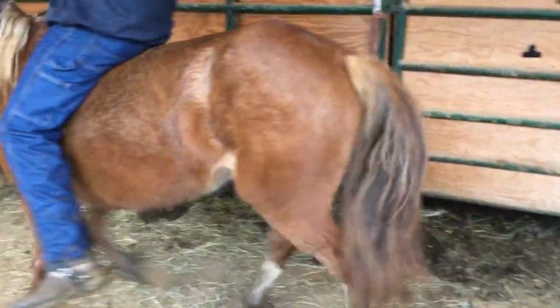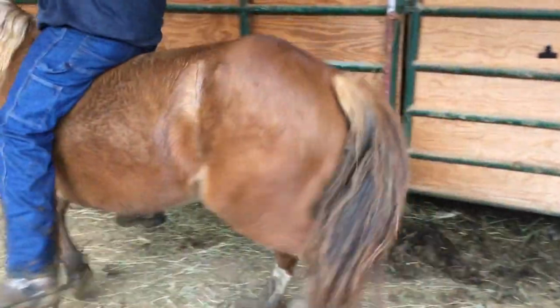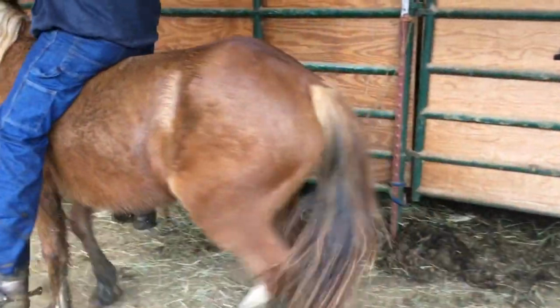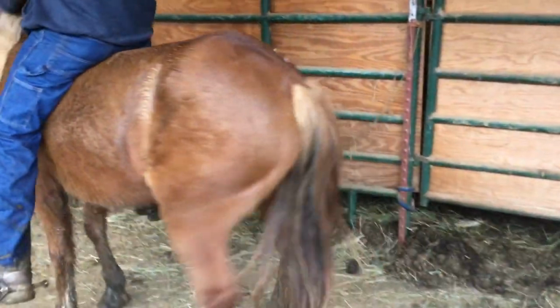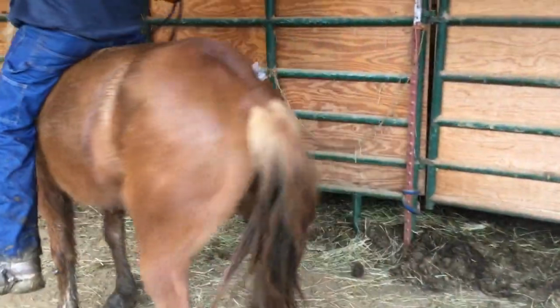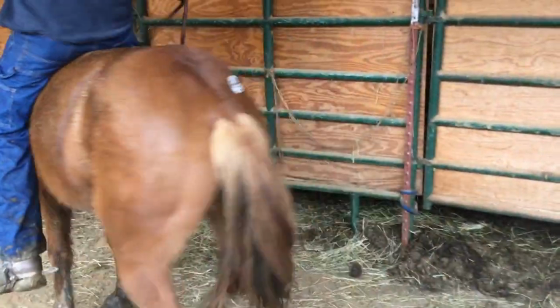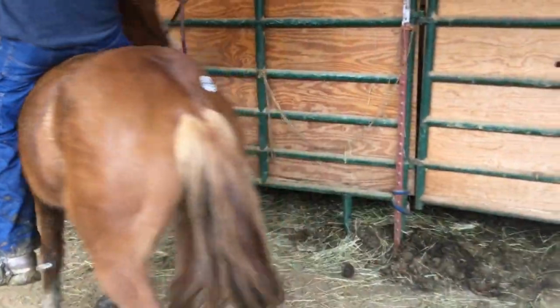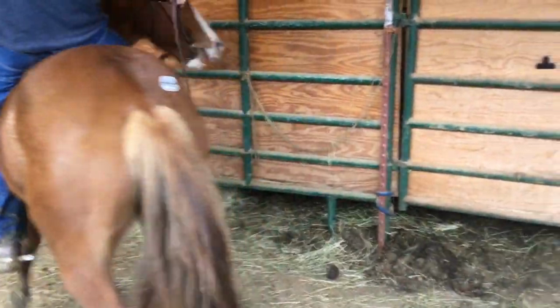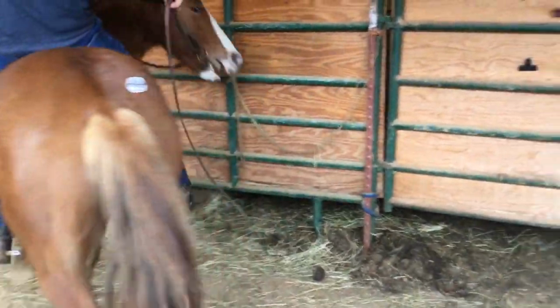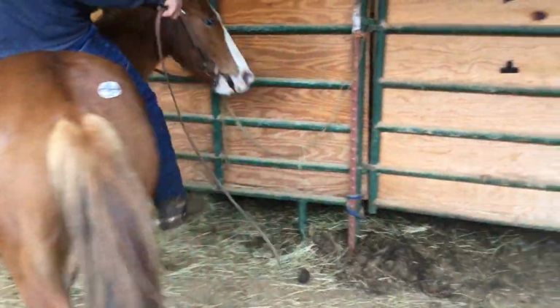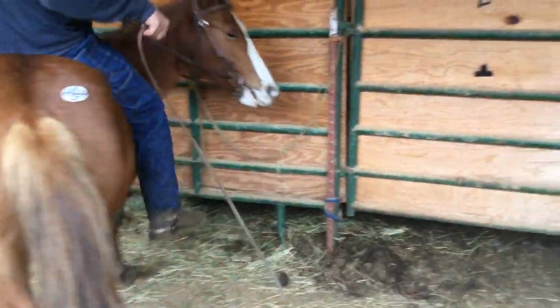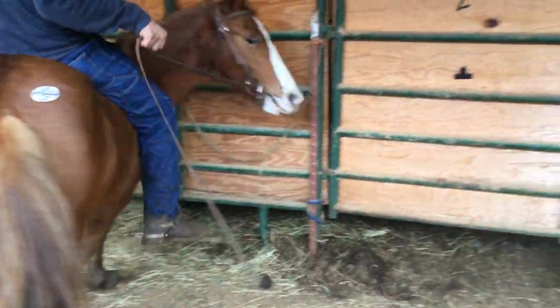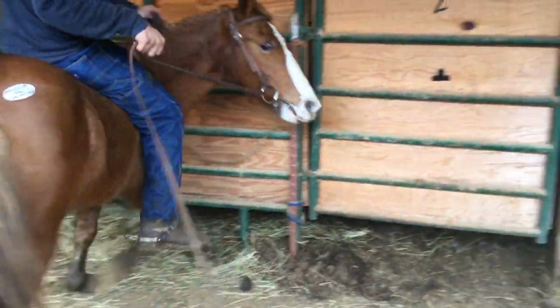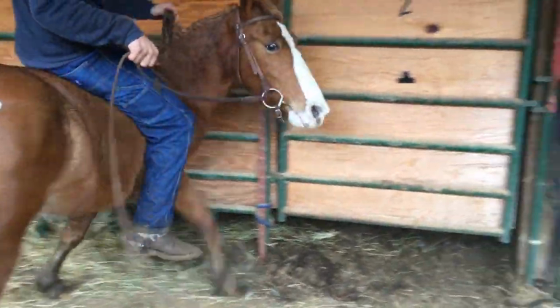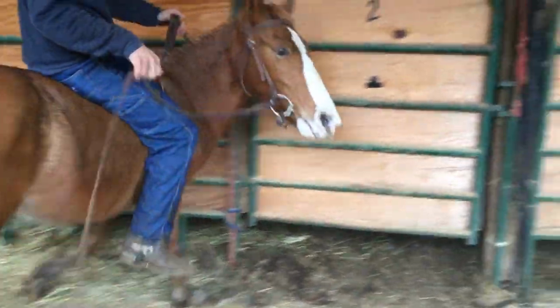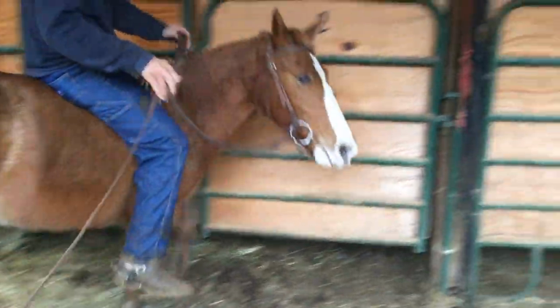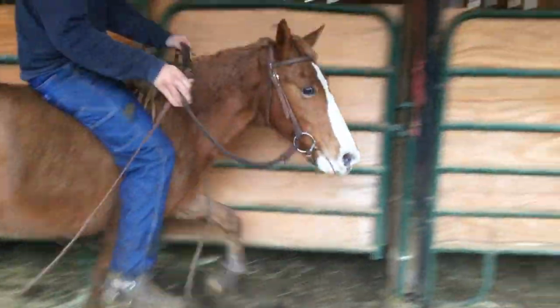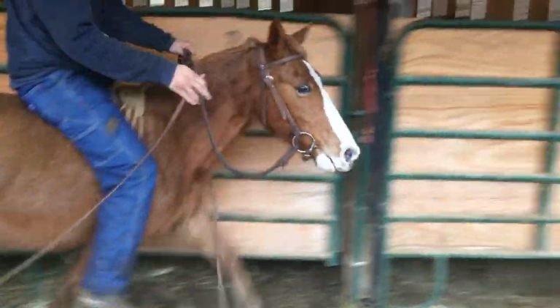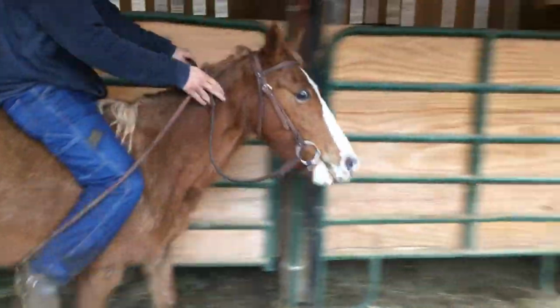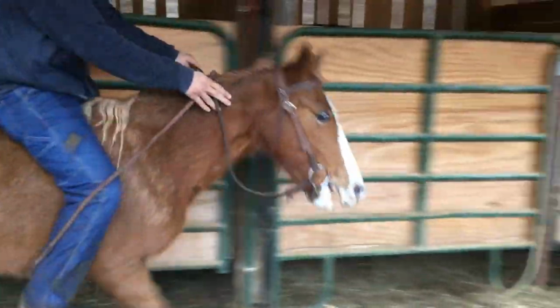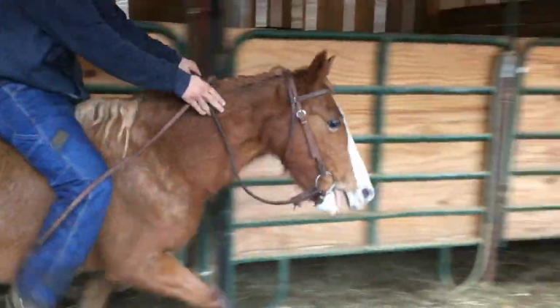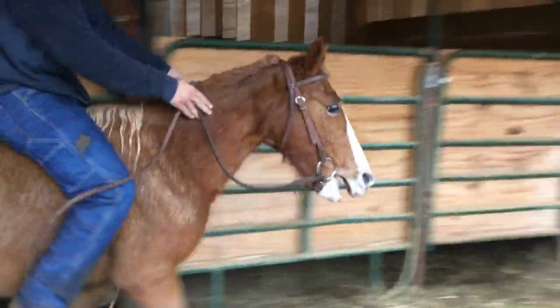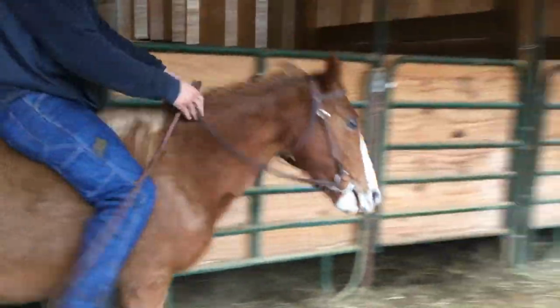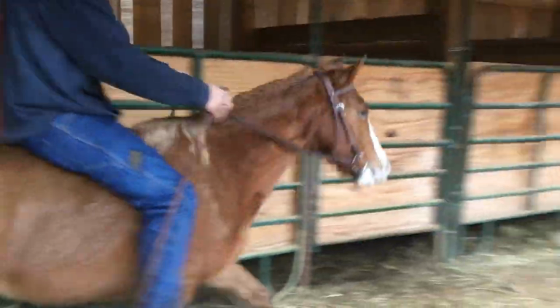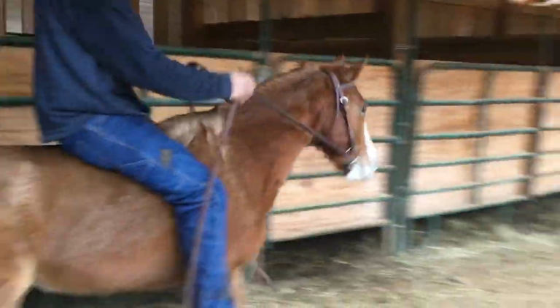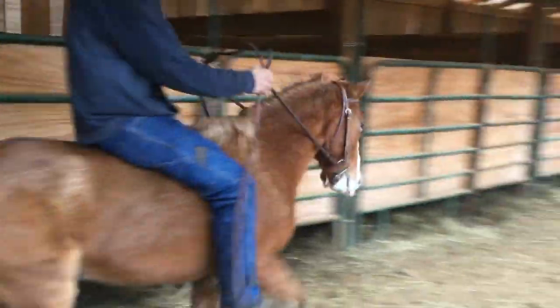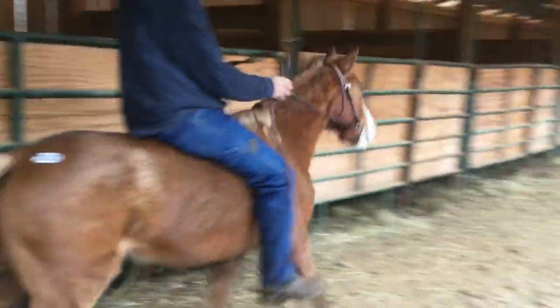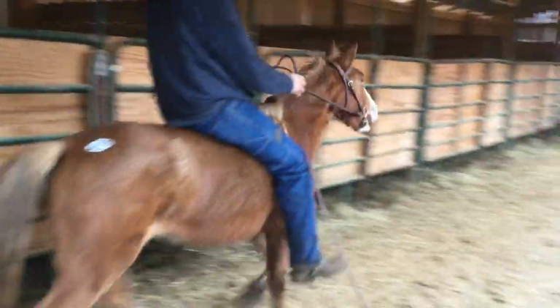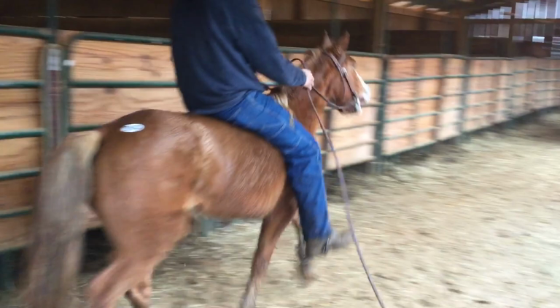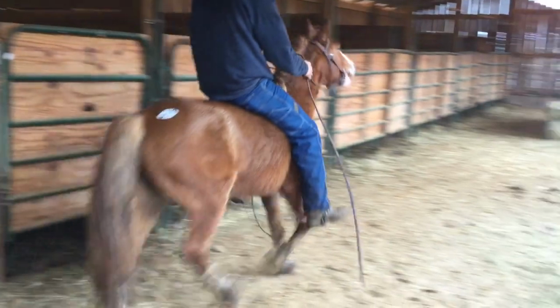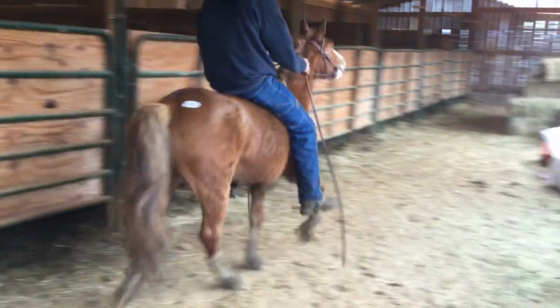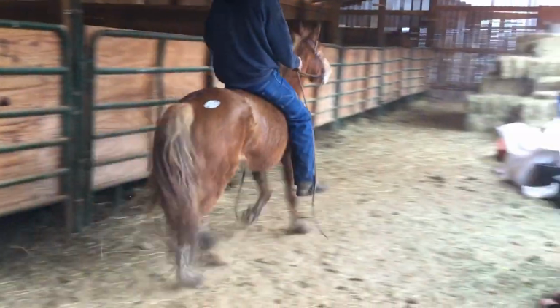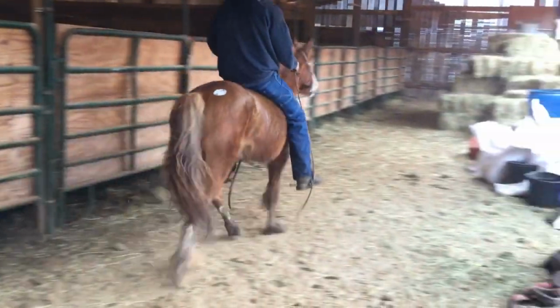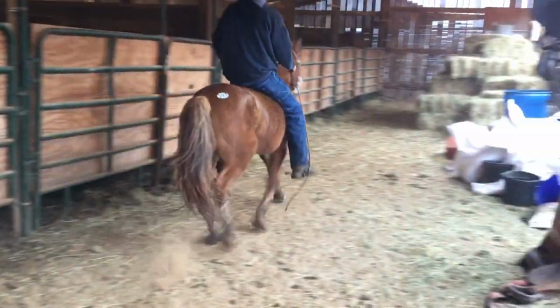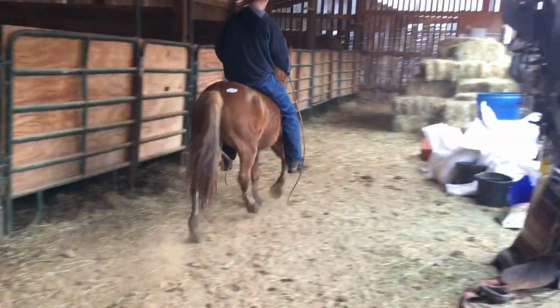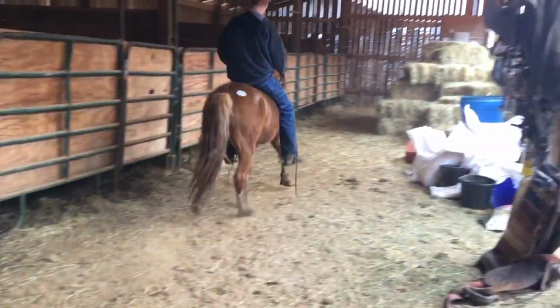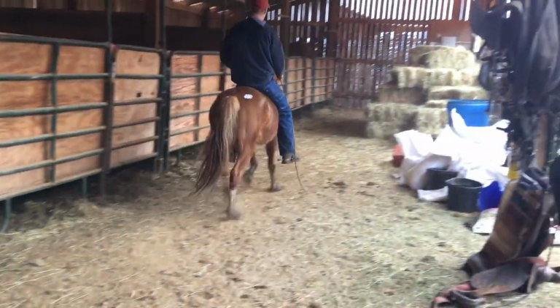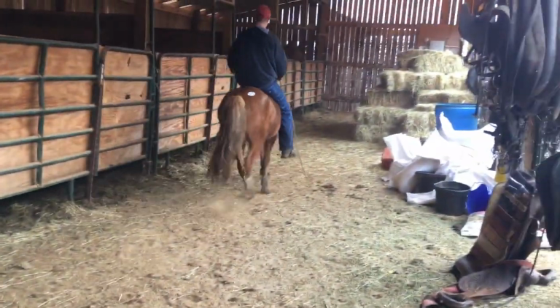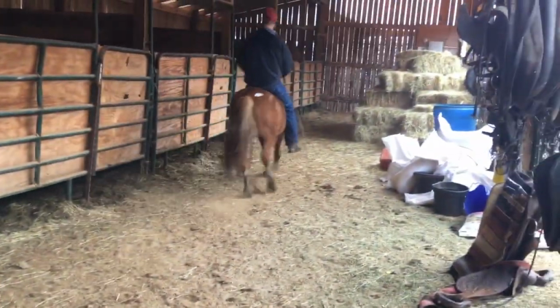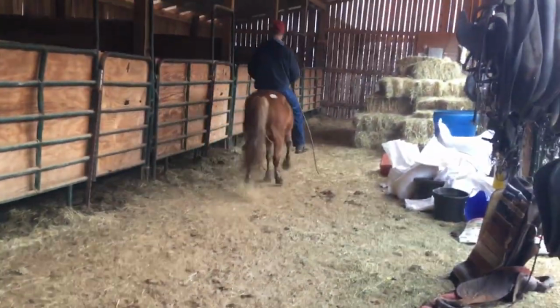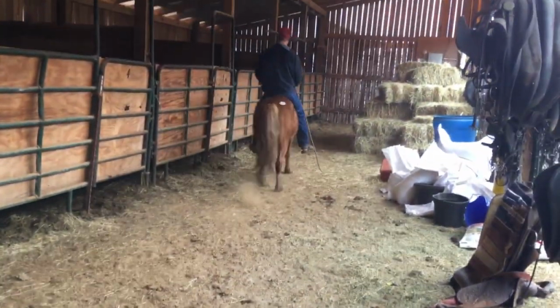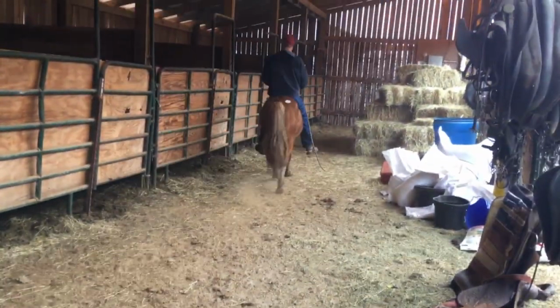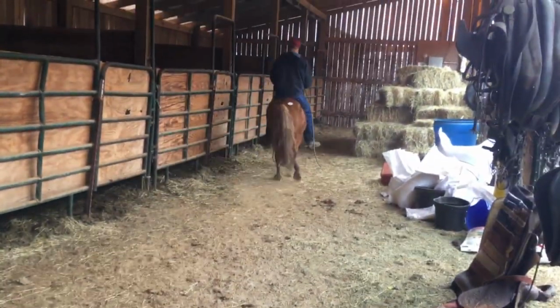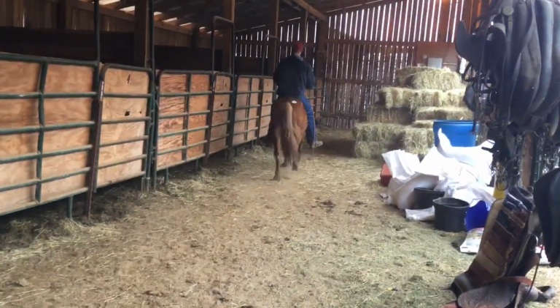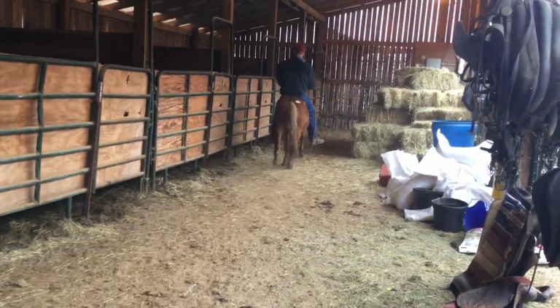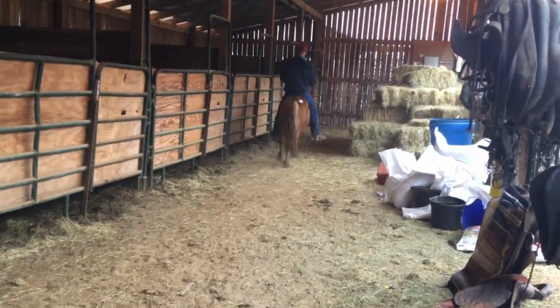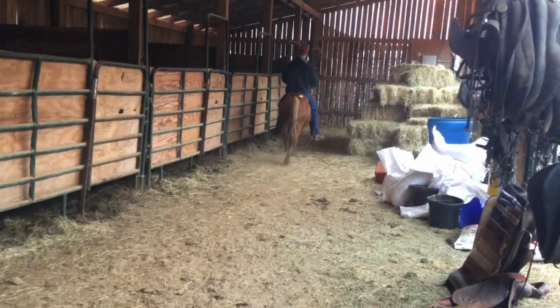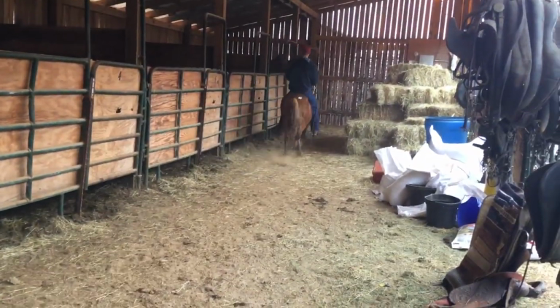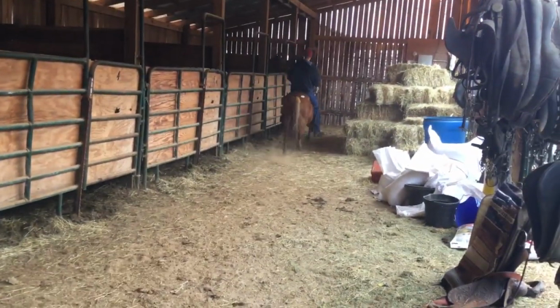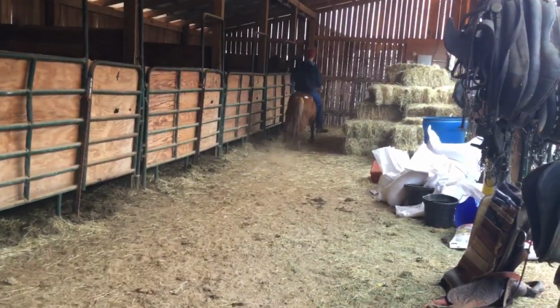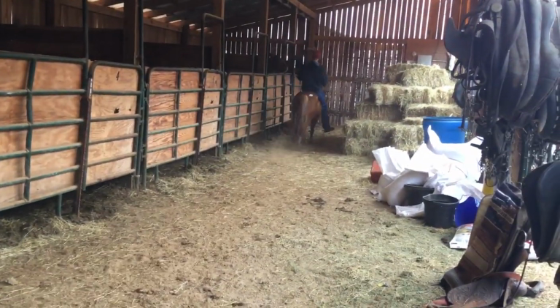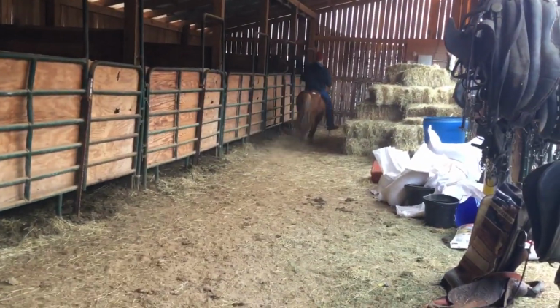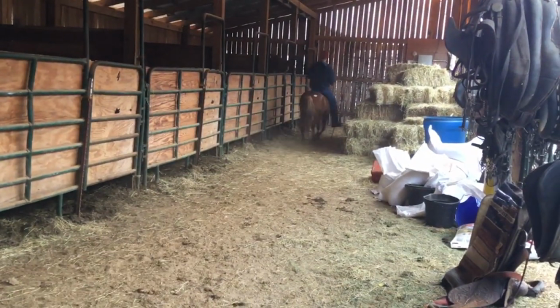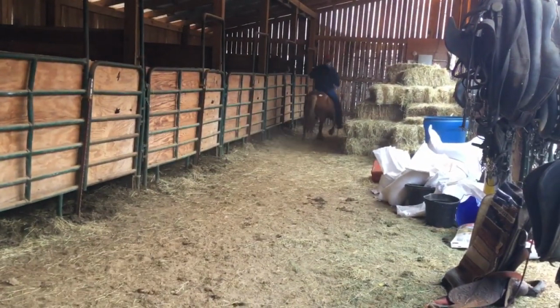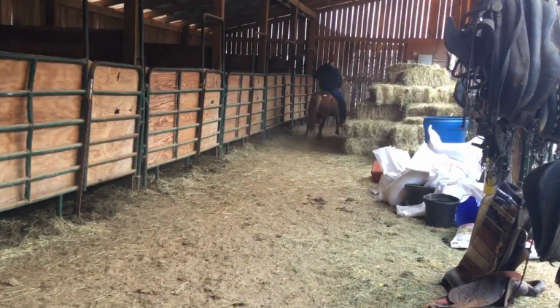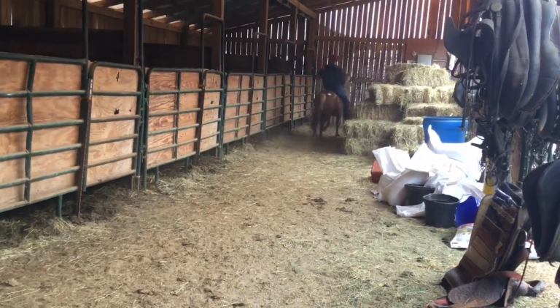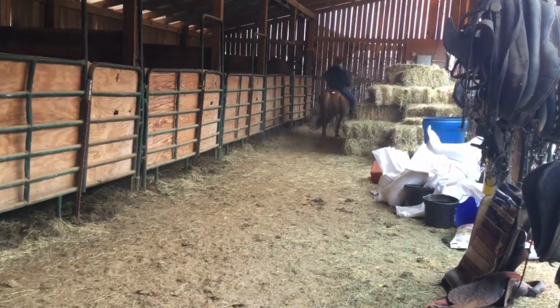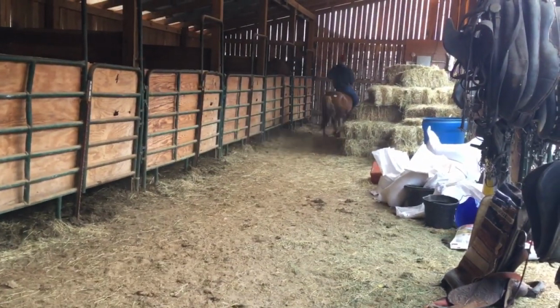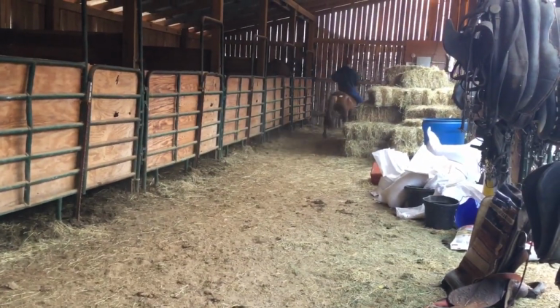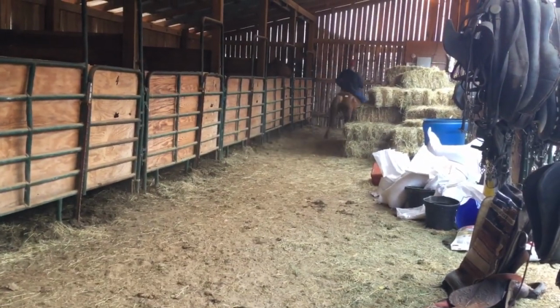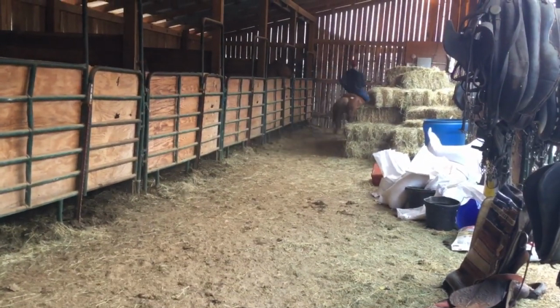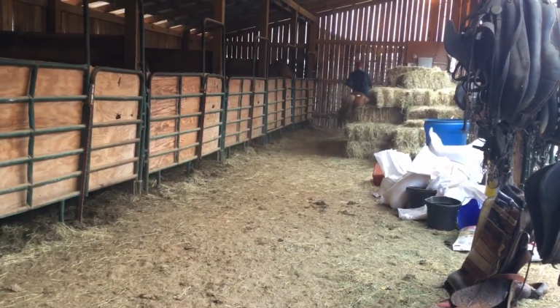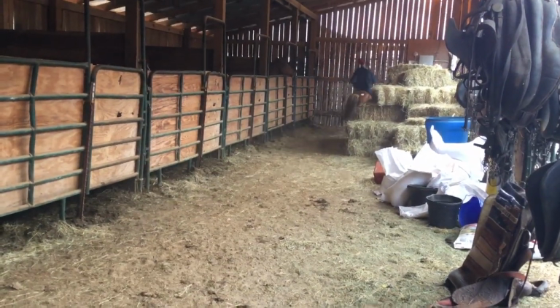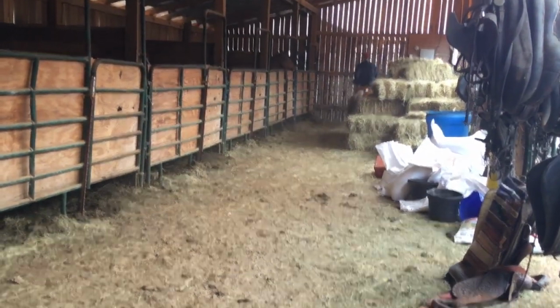13'2". Bushy mane and tail, seven years old. Price on her $700. Deadline's Monday.